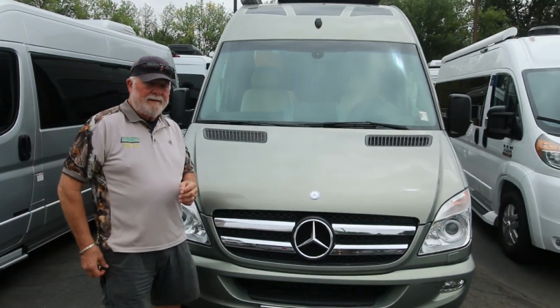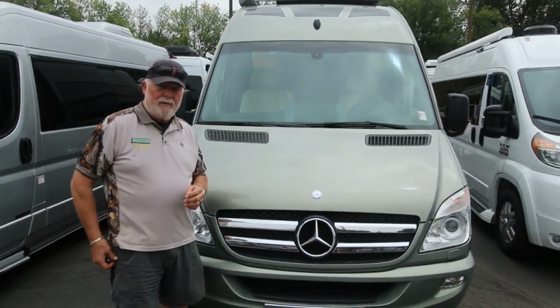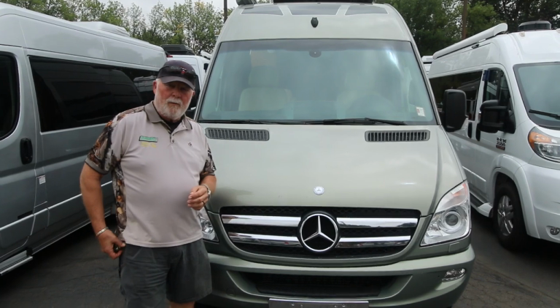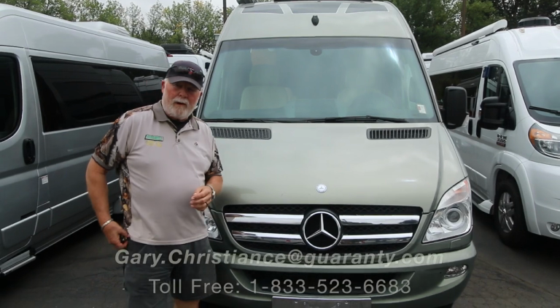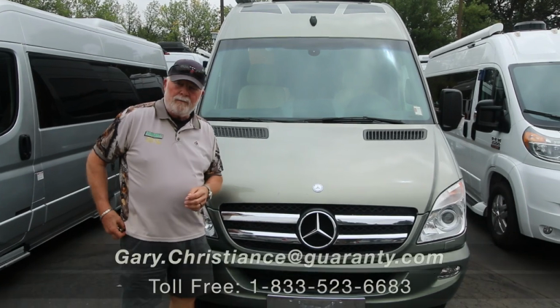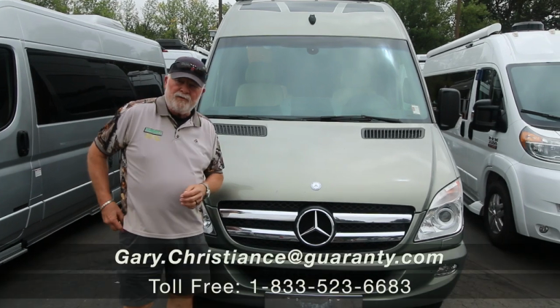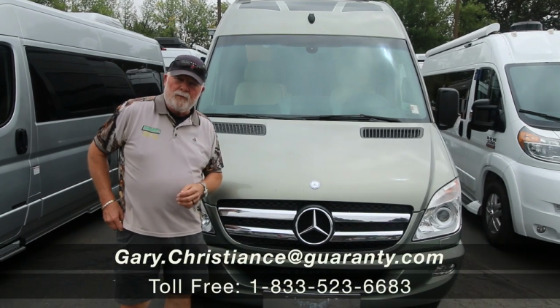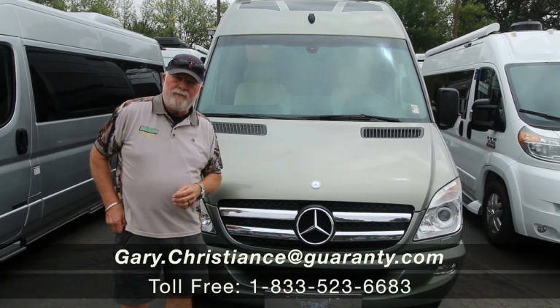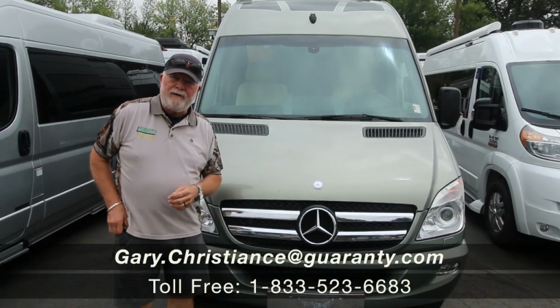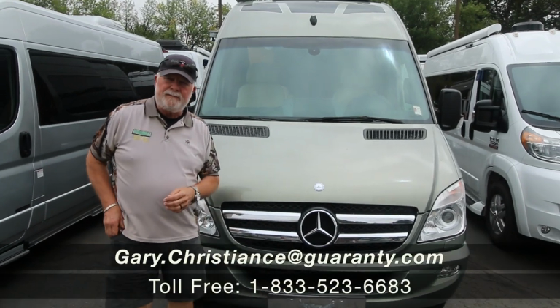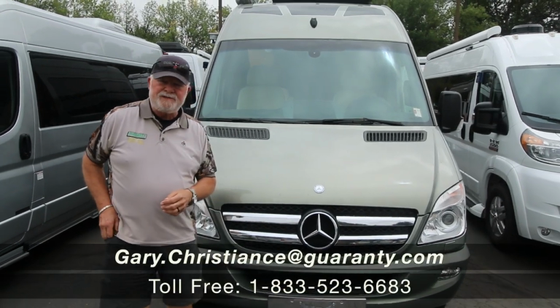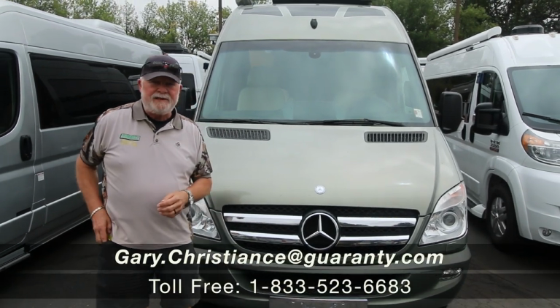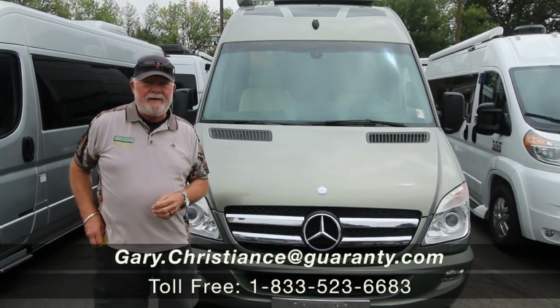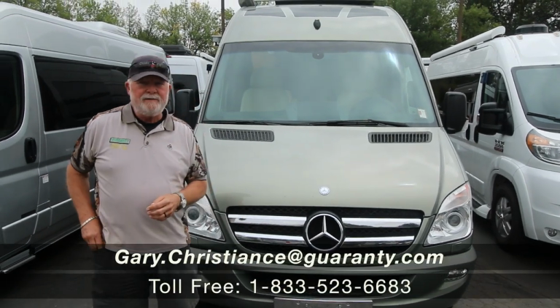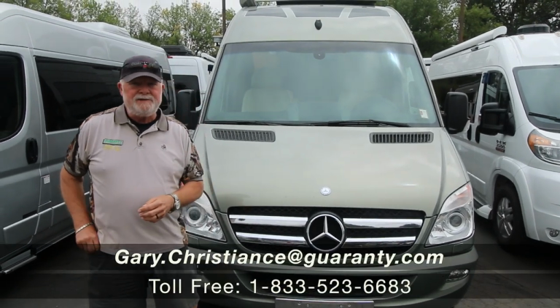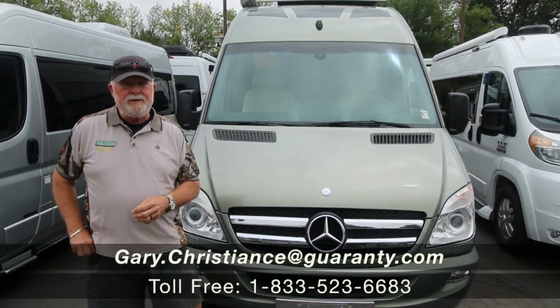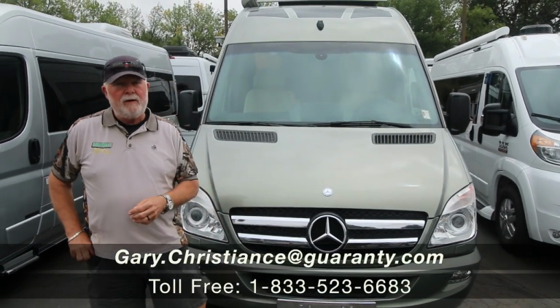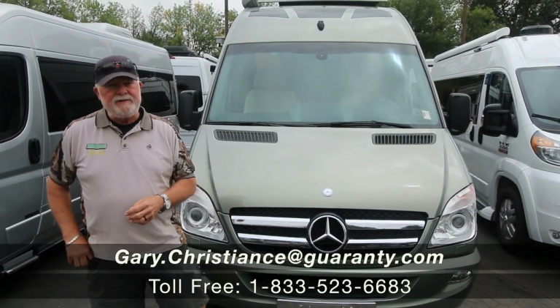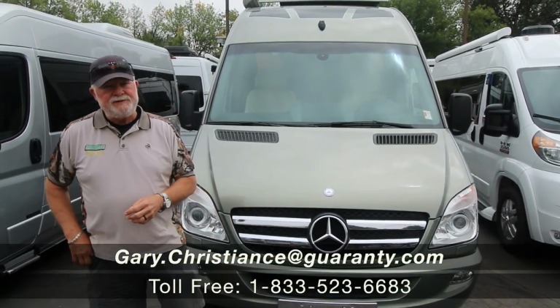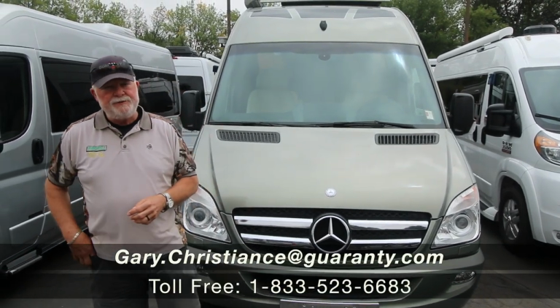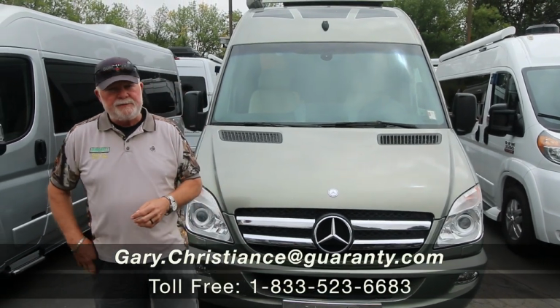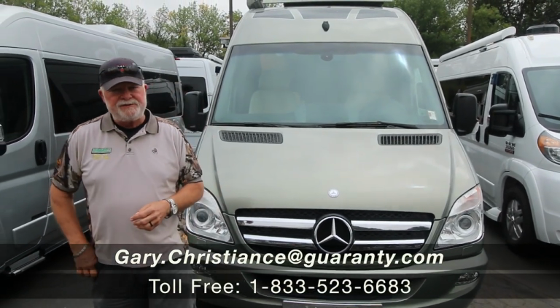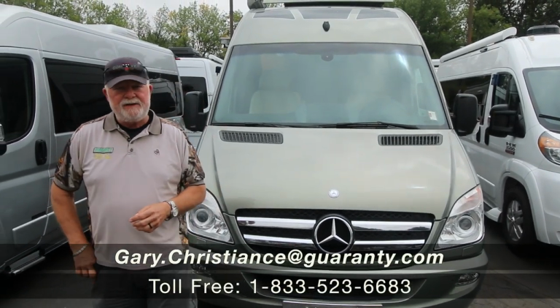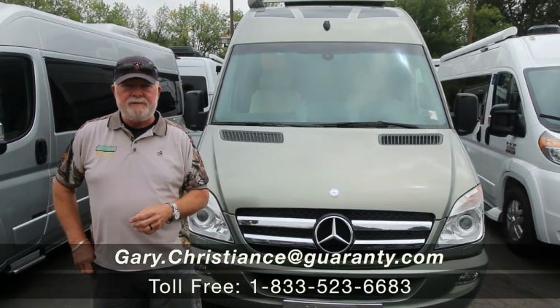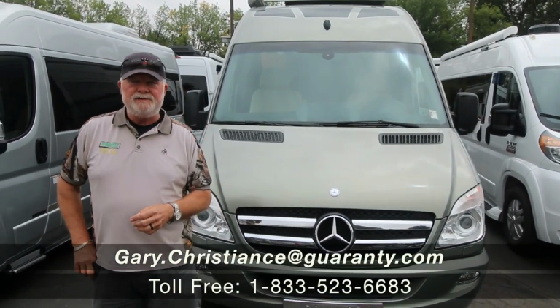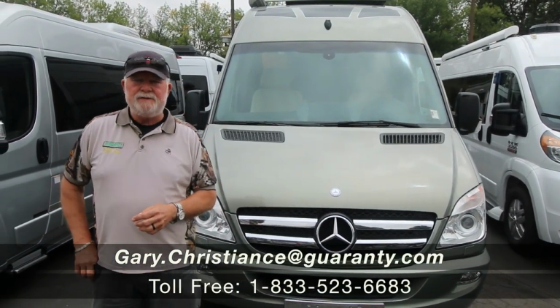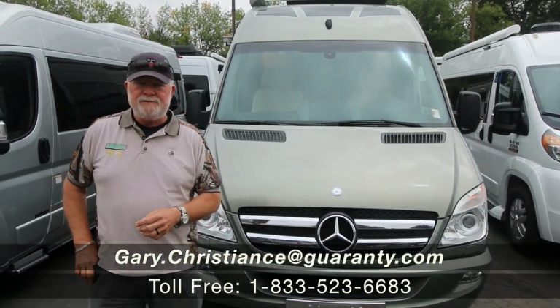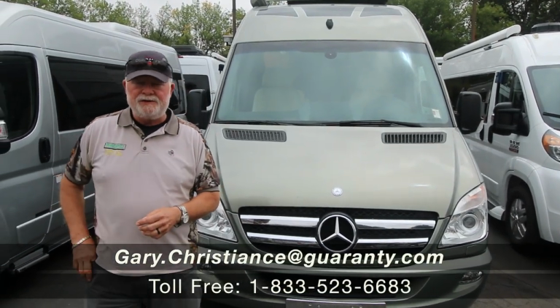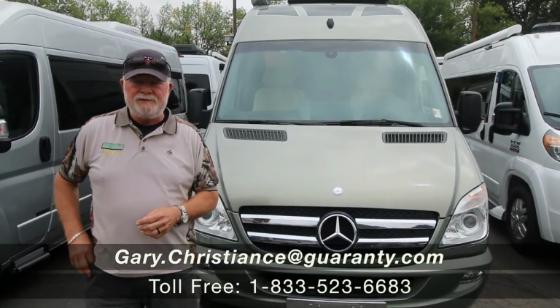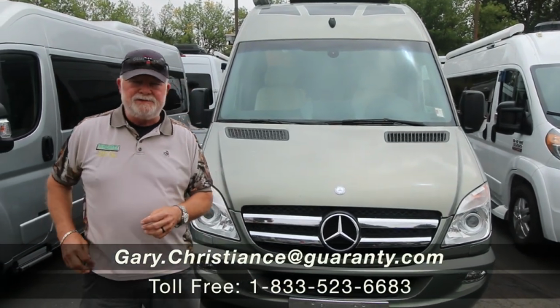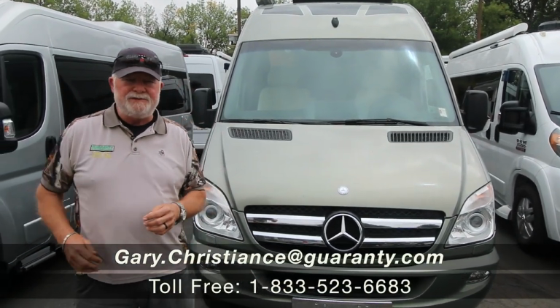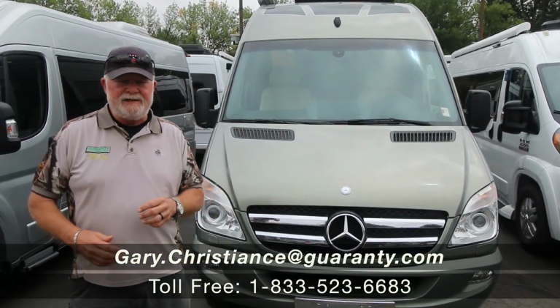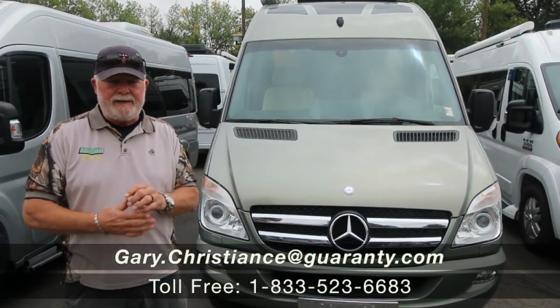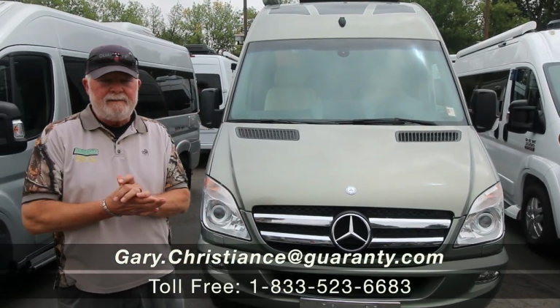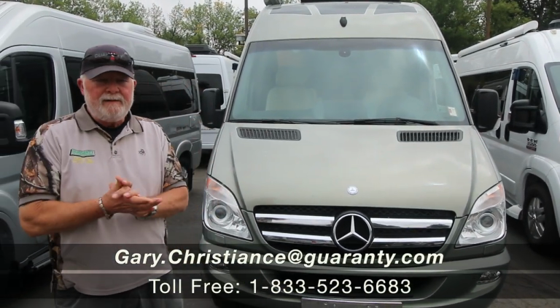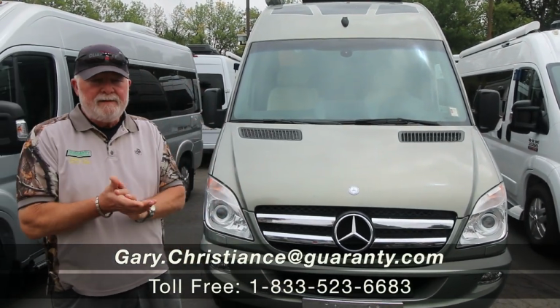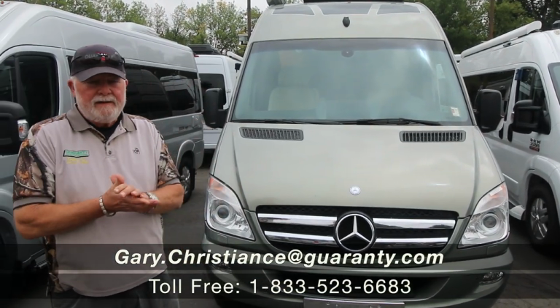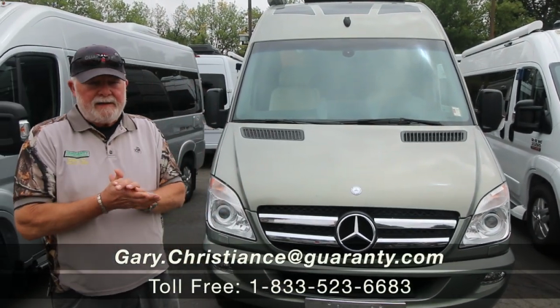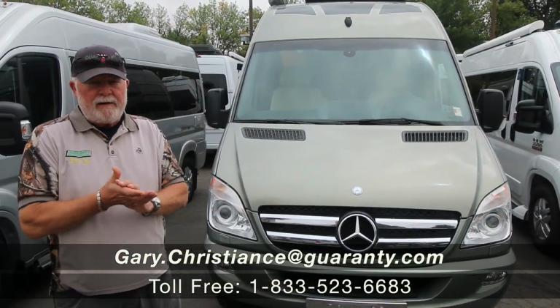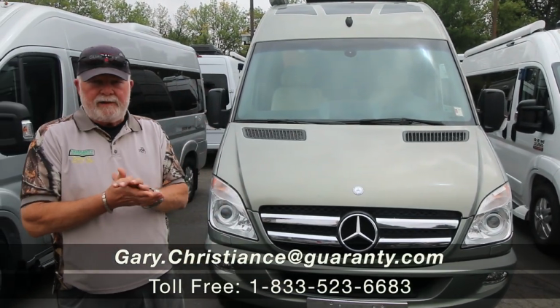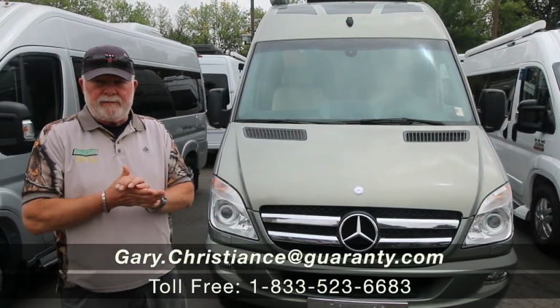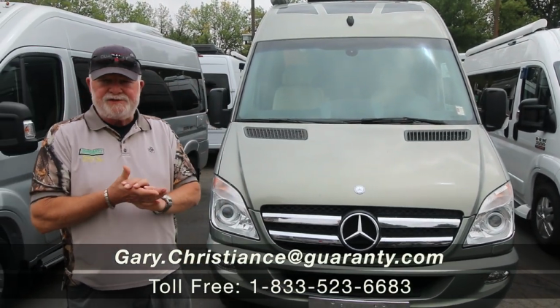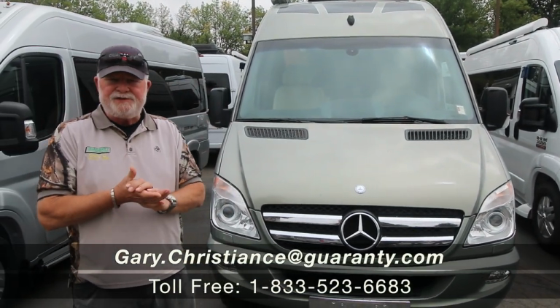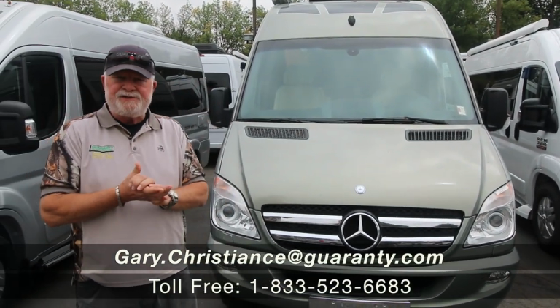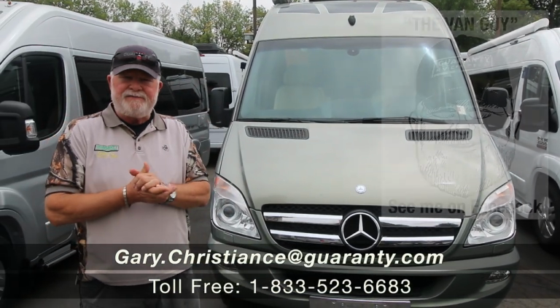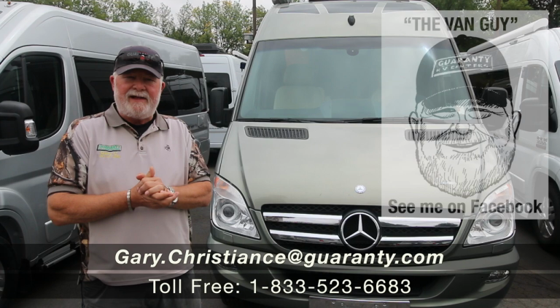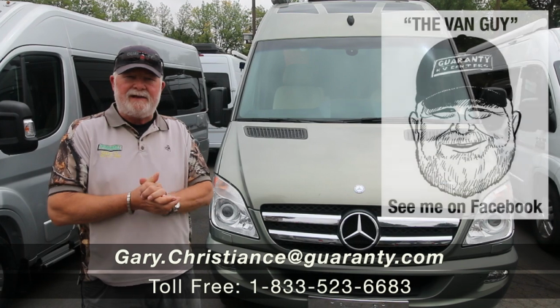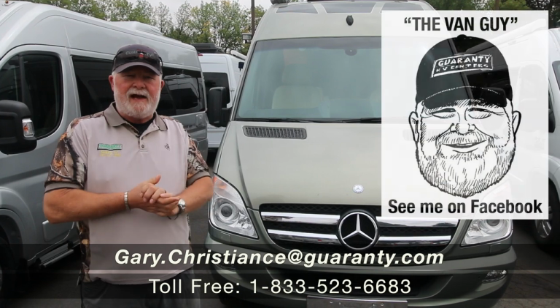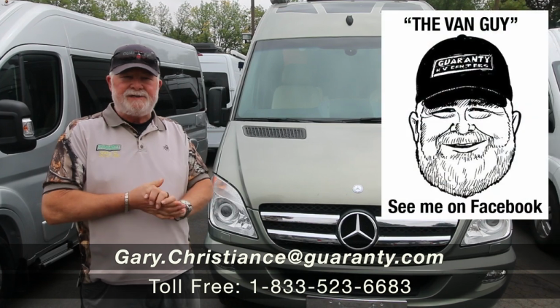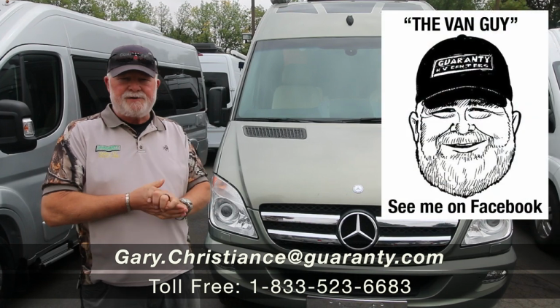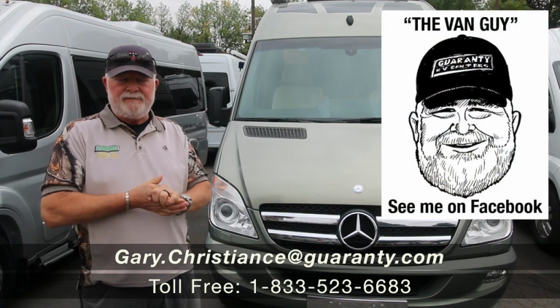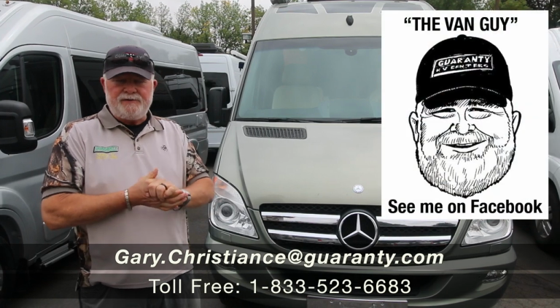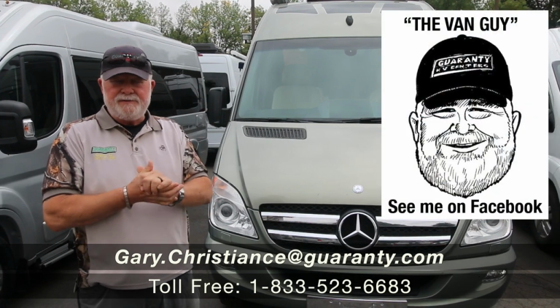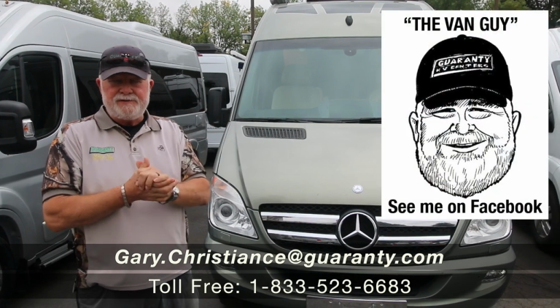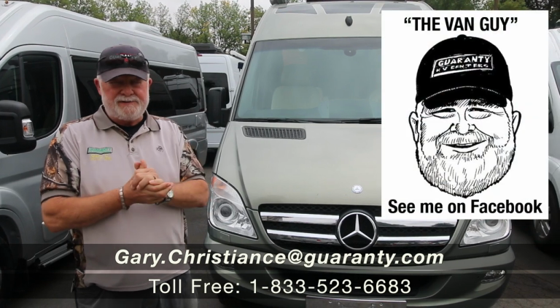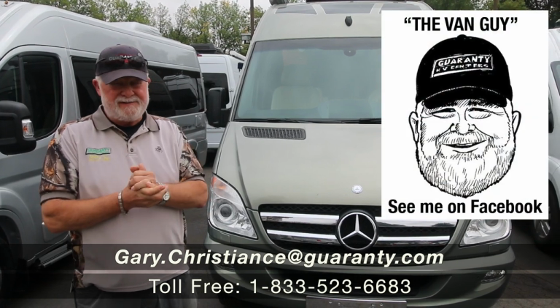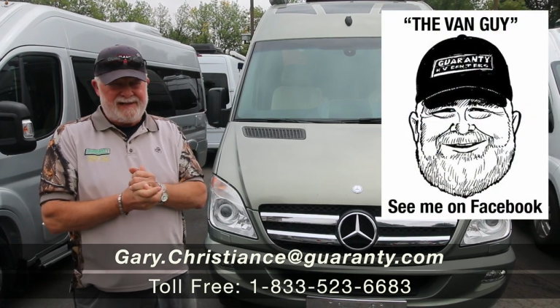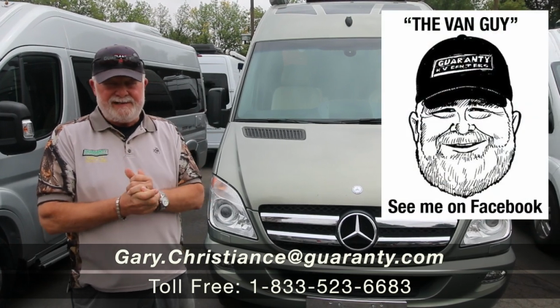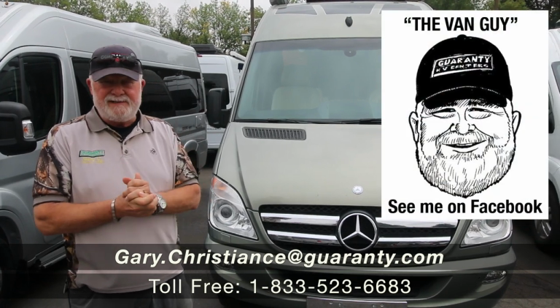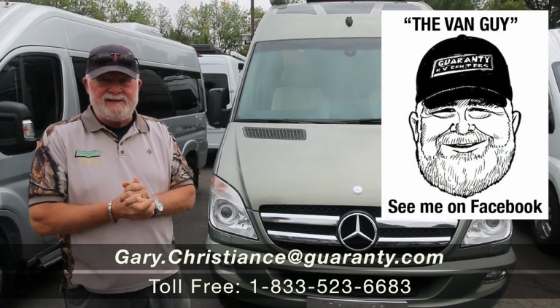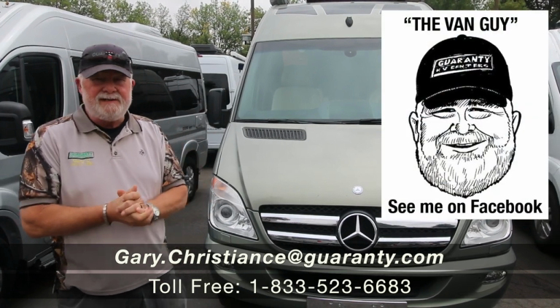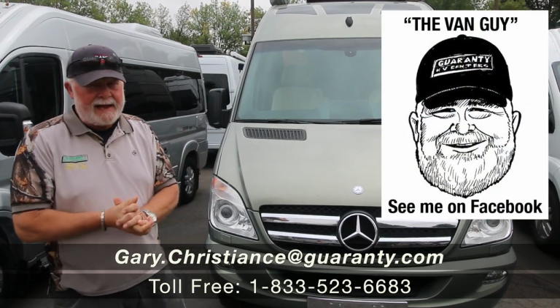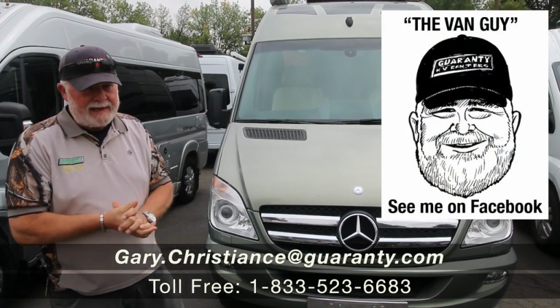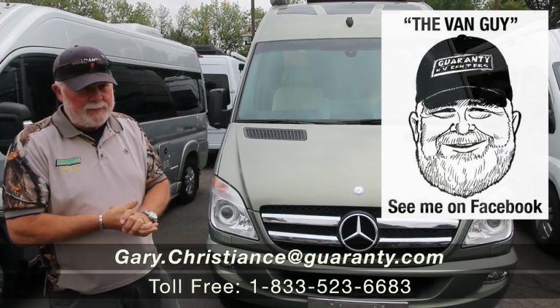Welcome to the world famous Guaranty RV Supercenters here in Junction City. Gary Christians, the van guy, serving you since 1981.